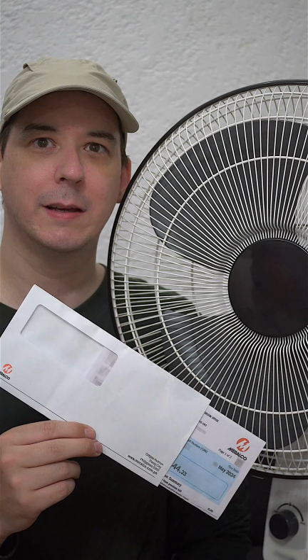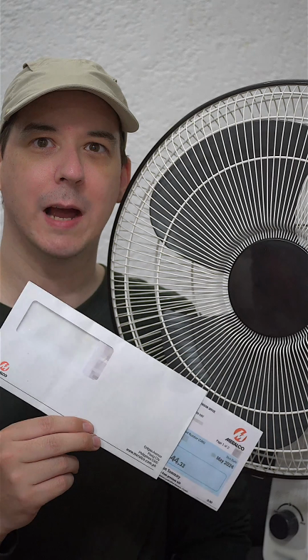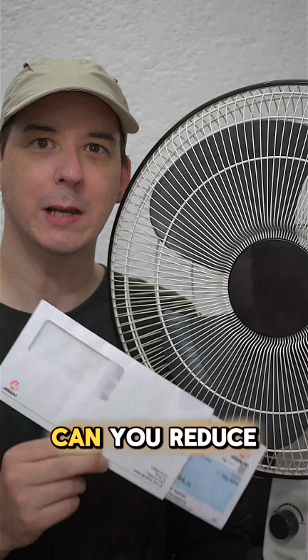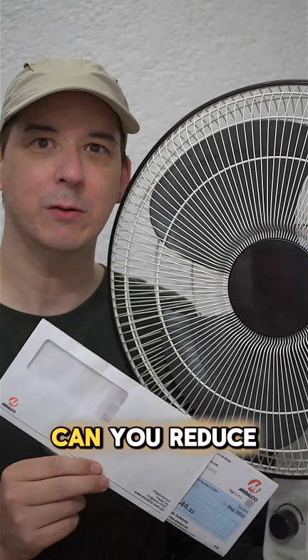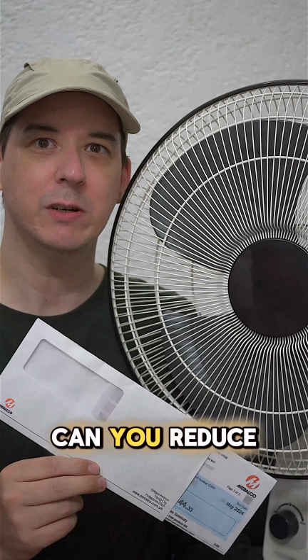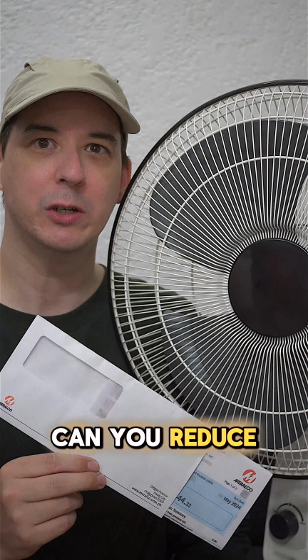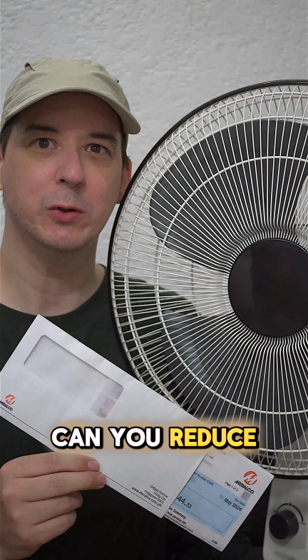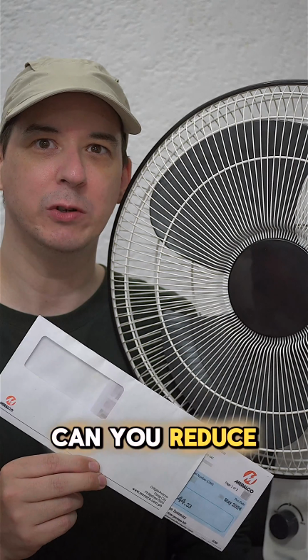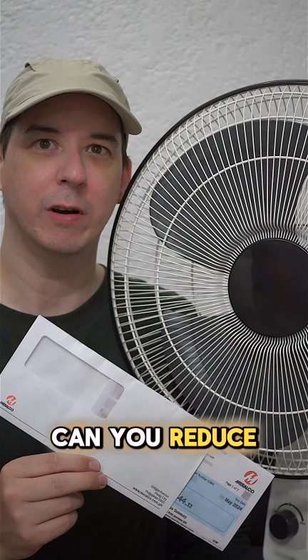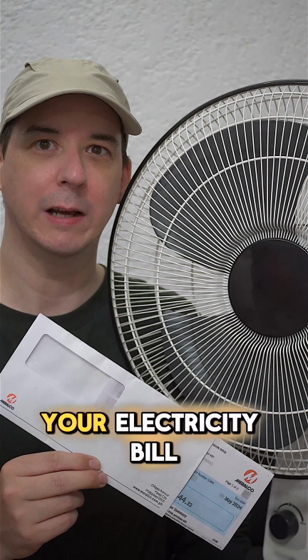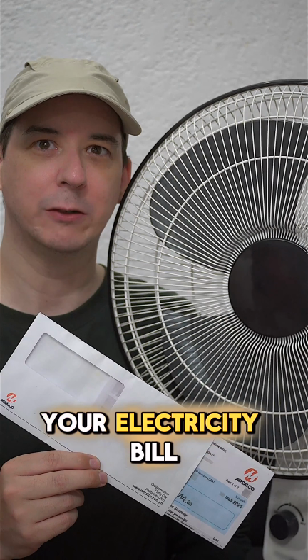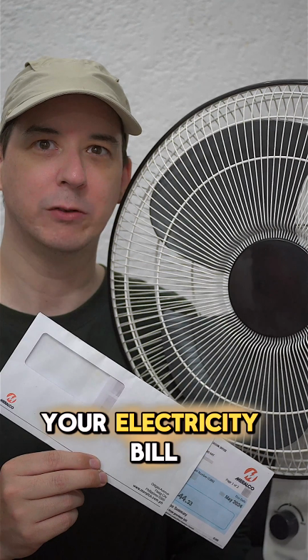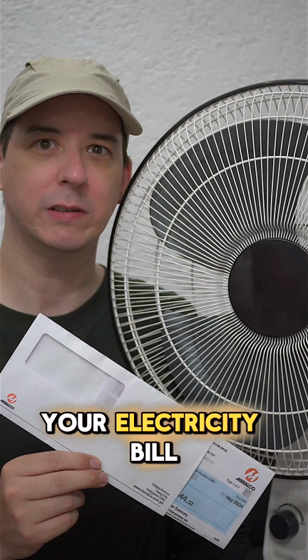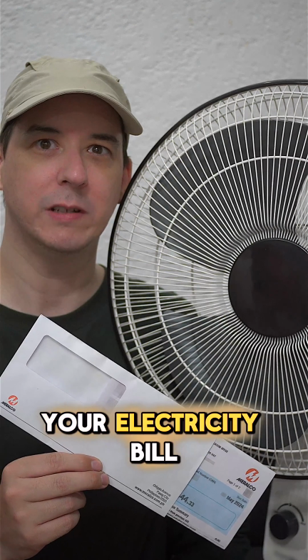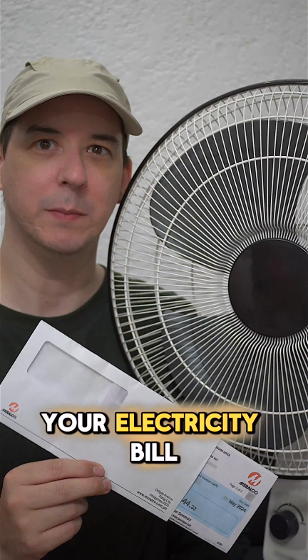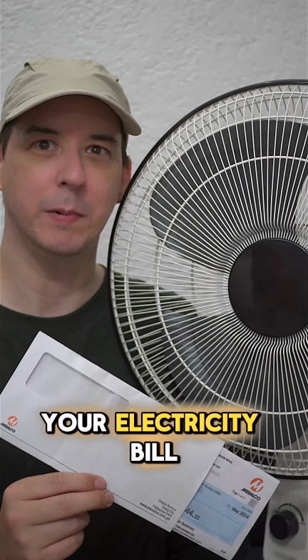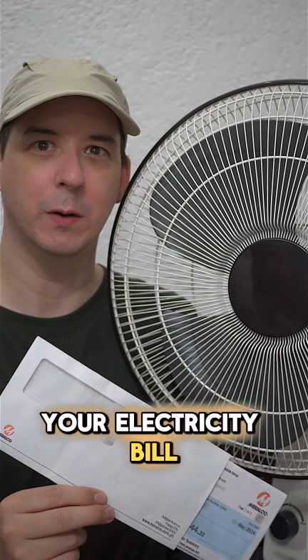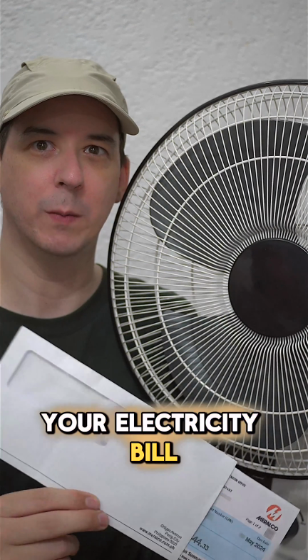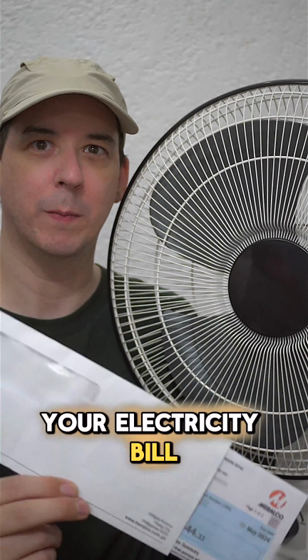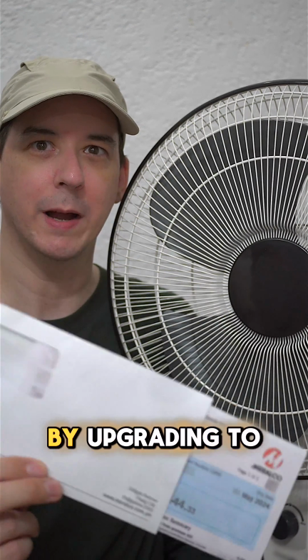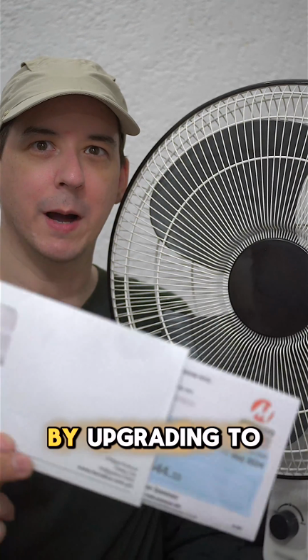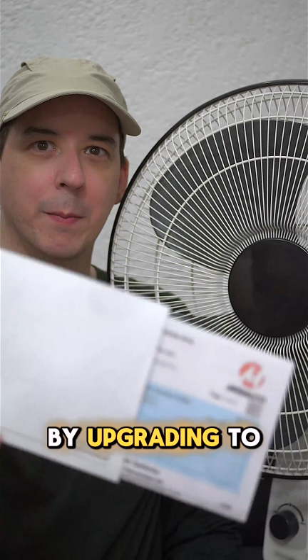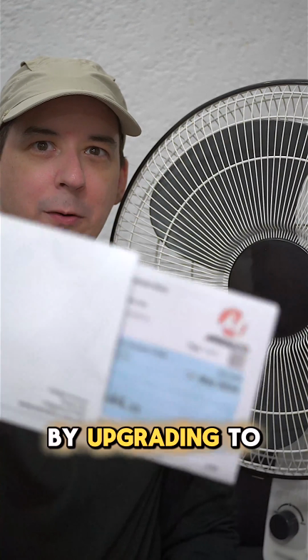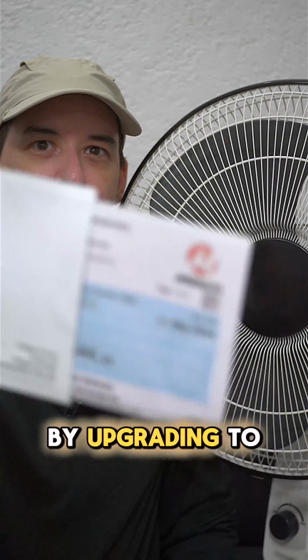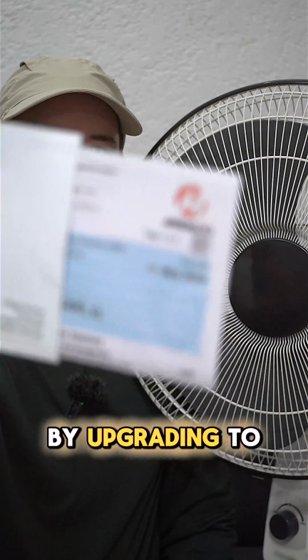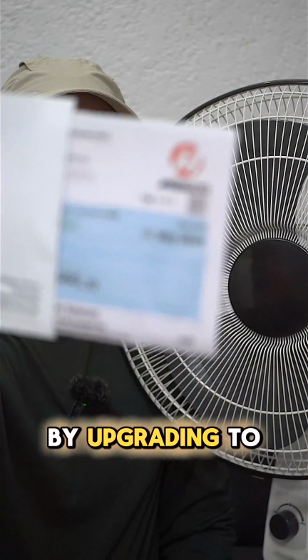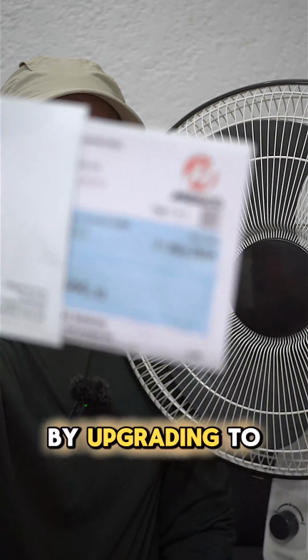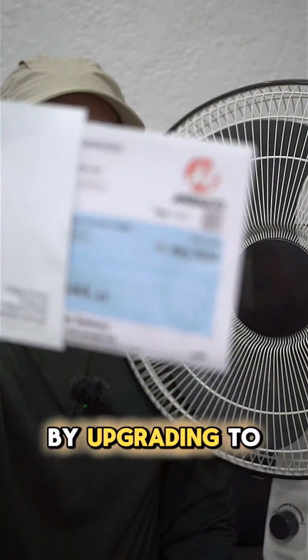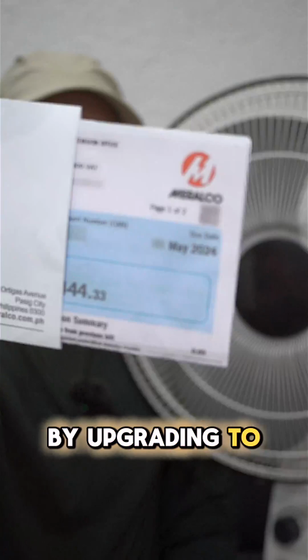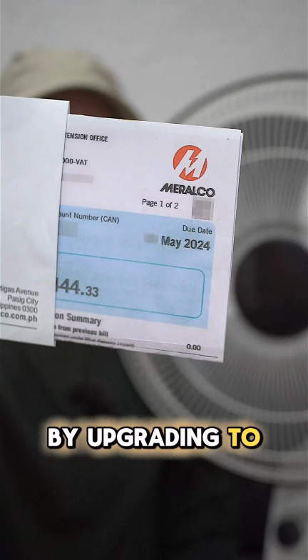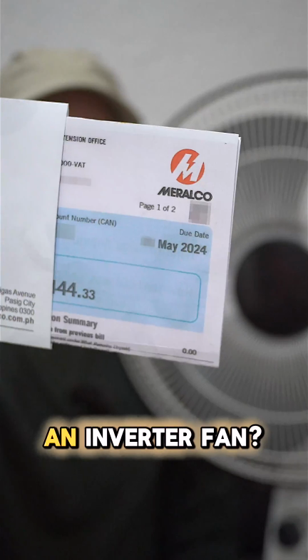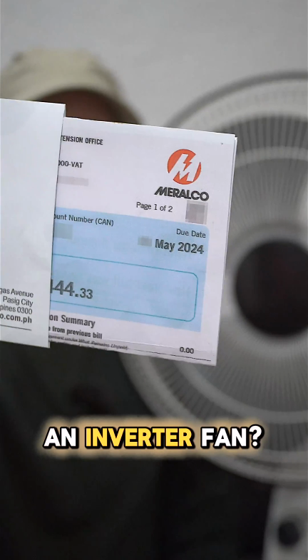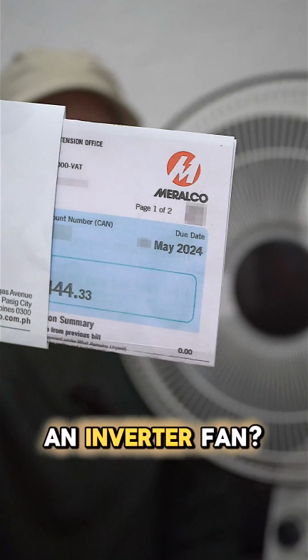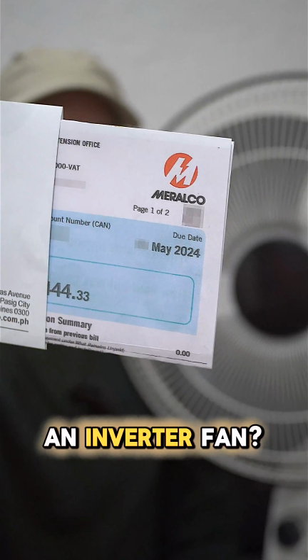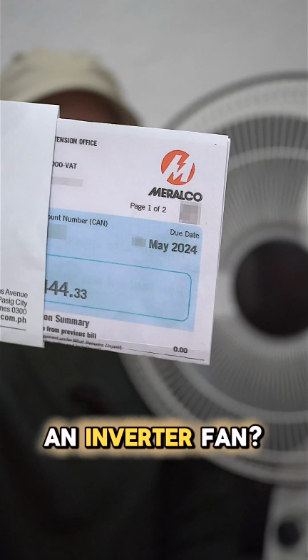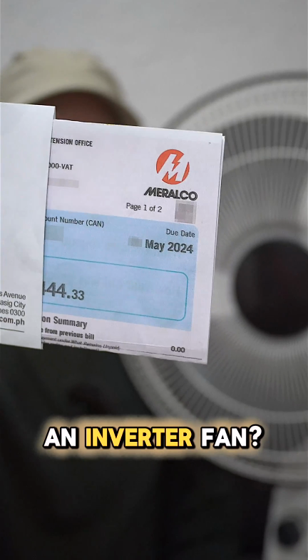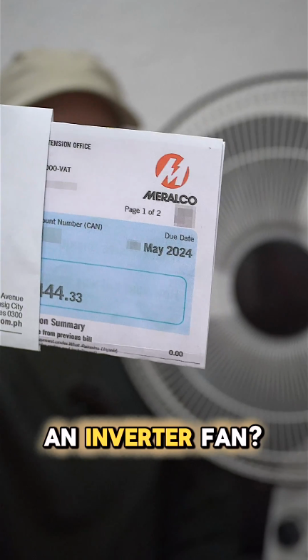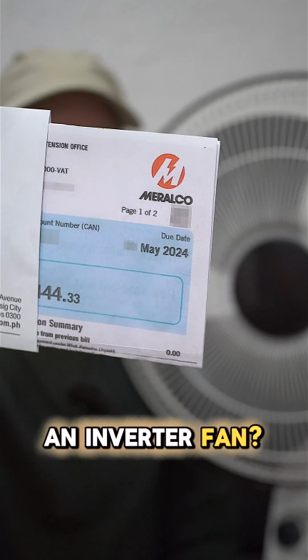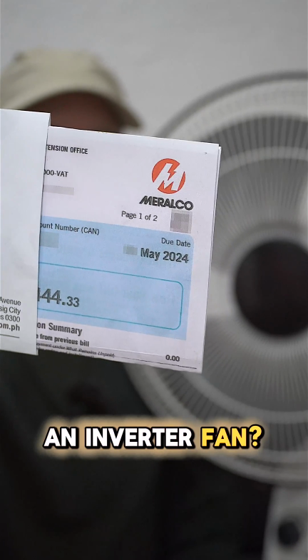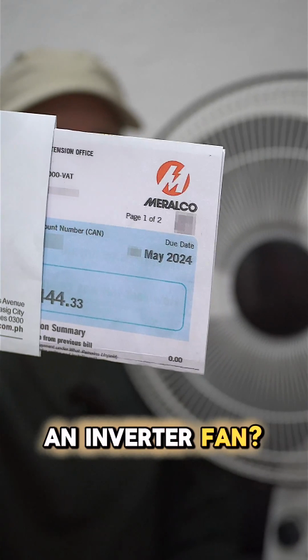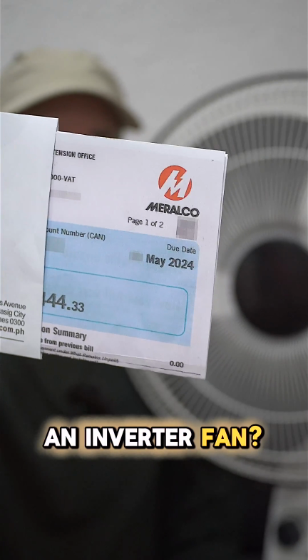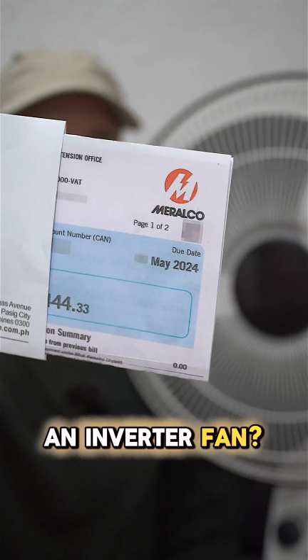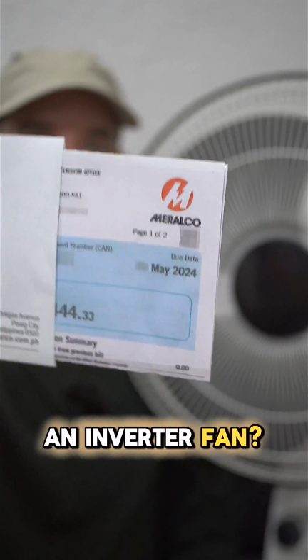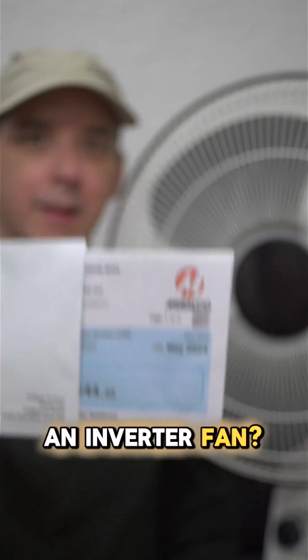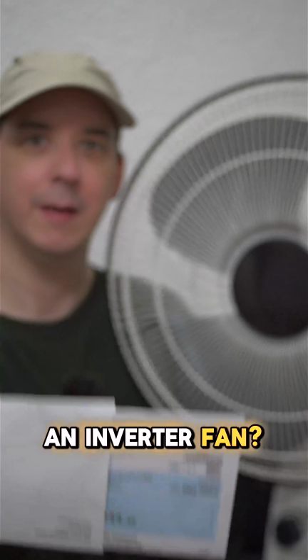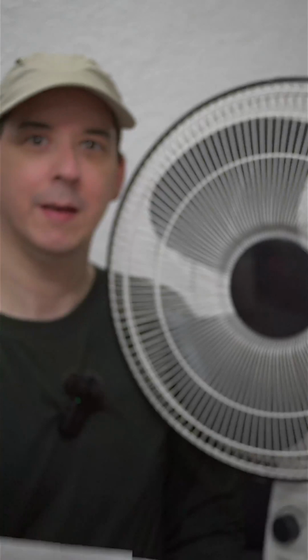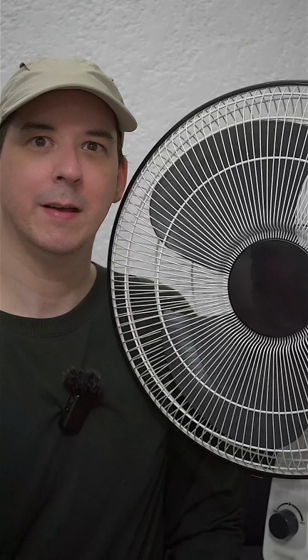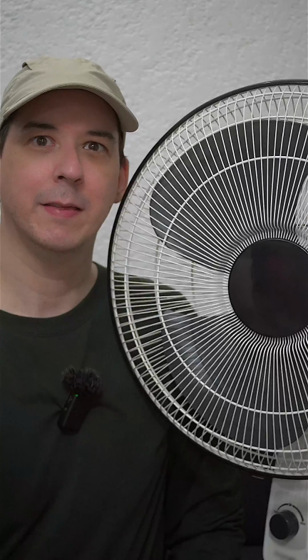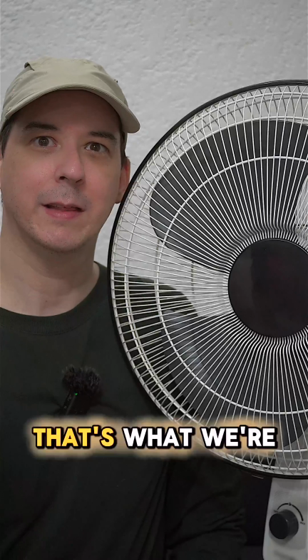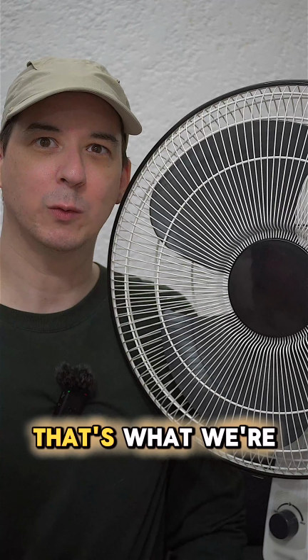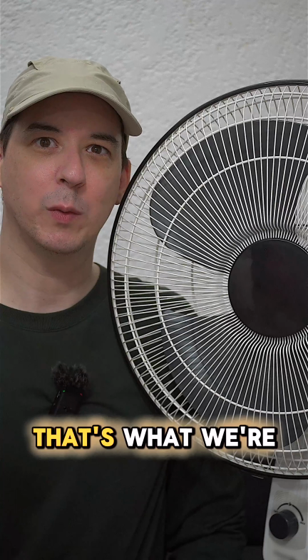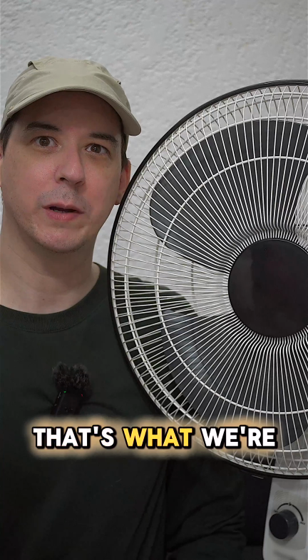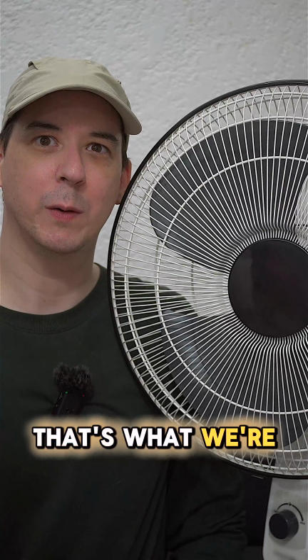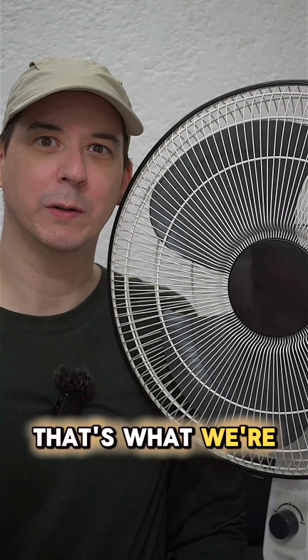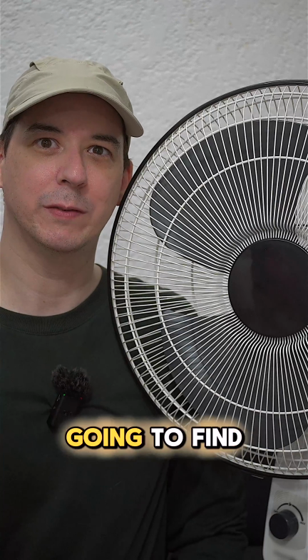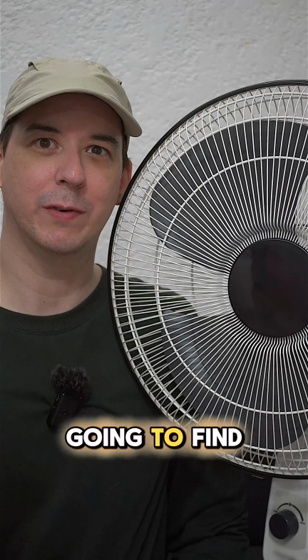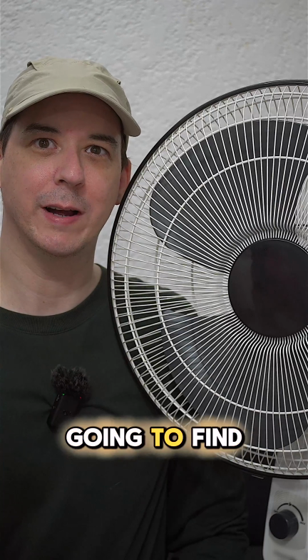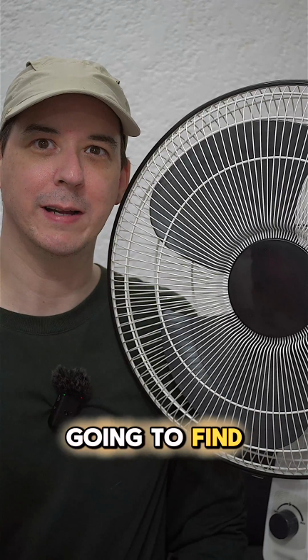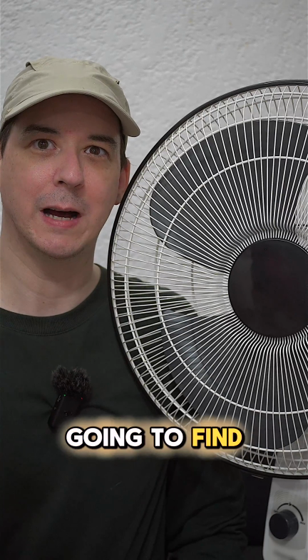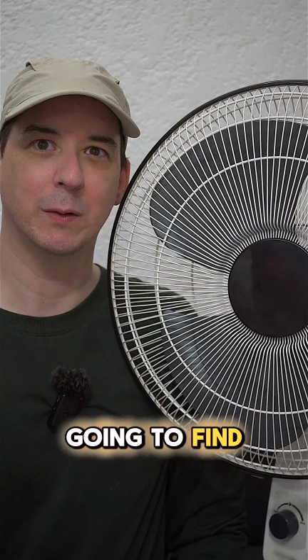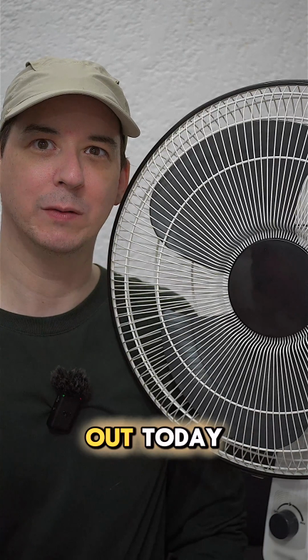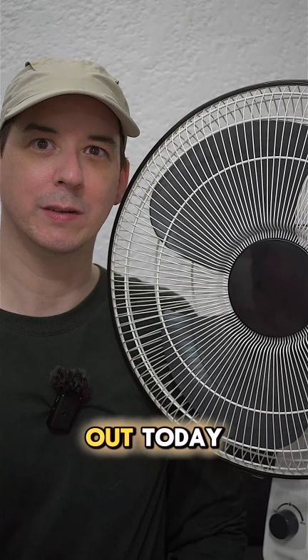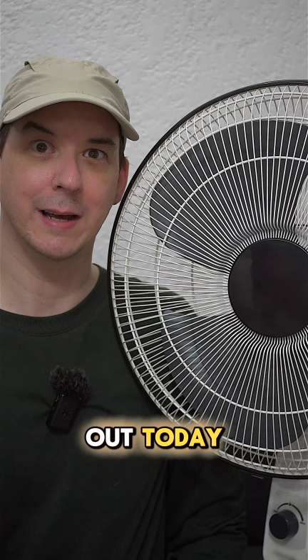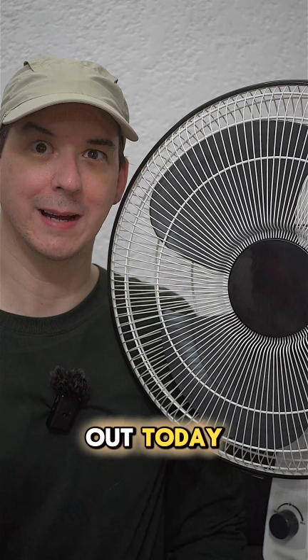Can you reduce your electricity bill by upgrading to an inverter fan? That's what we're going to find out today.